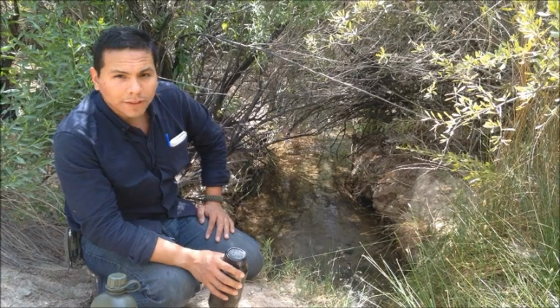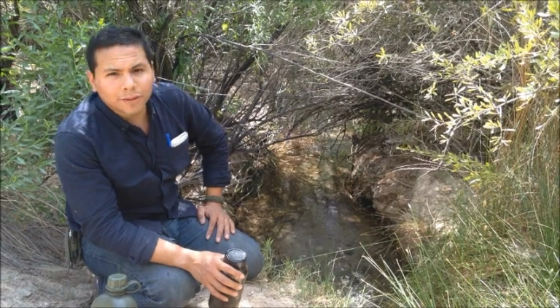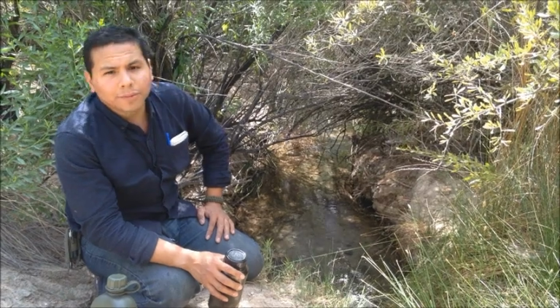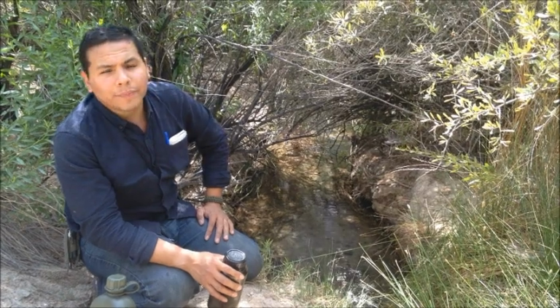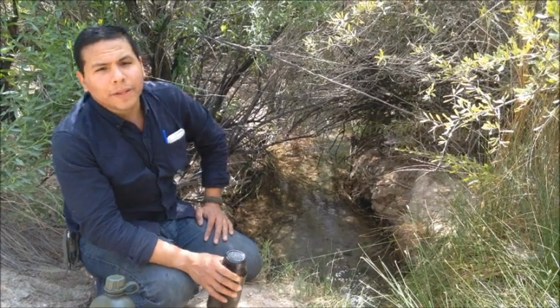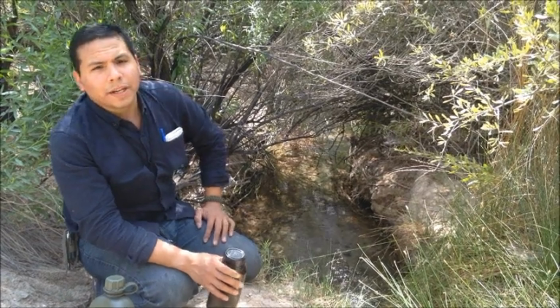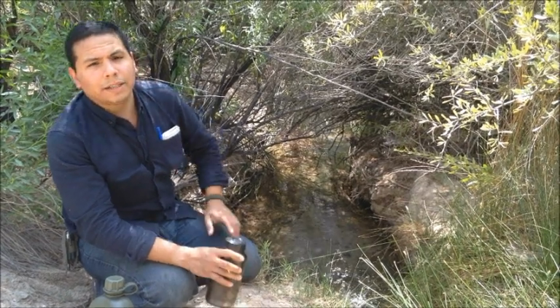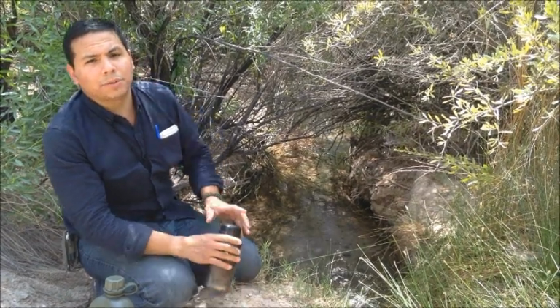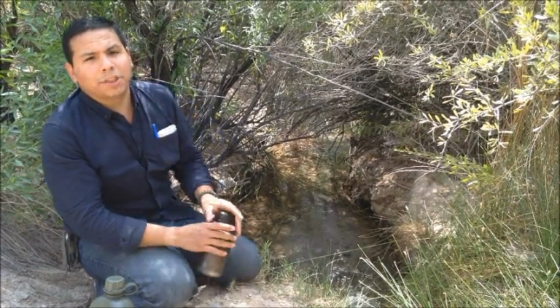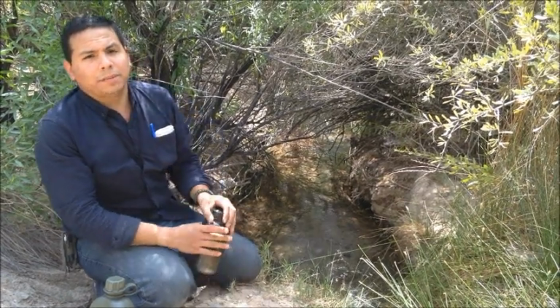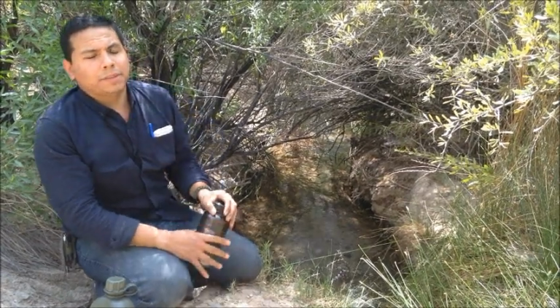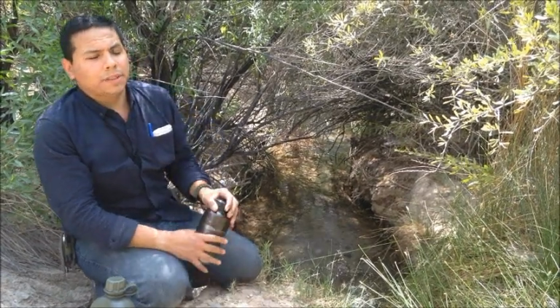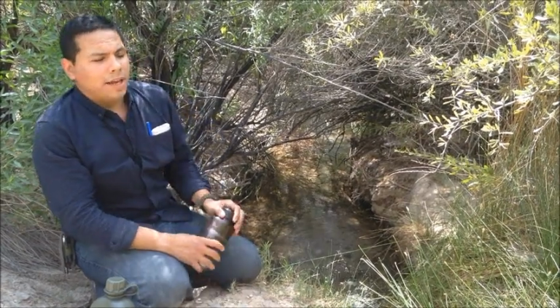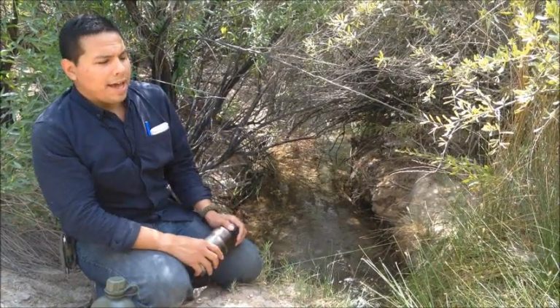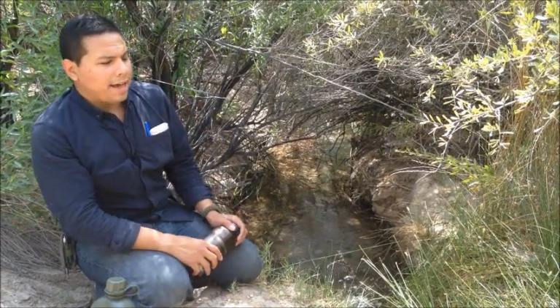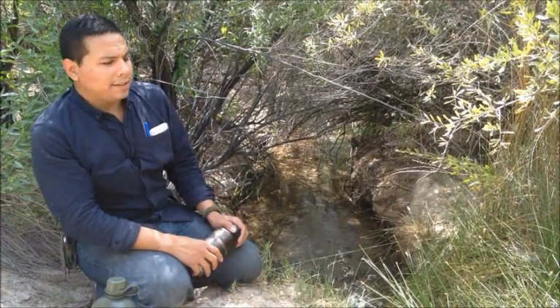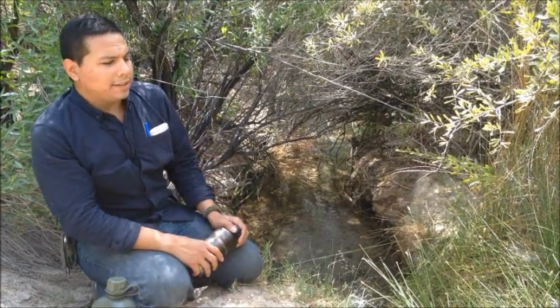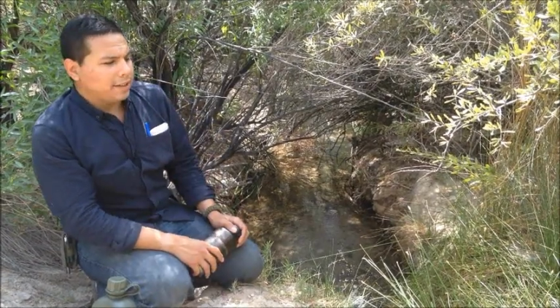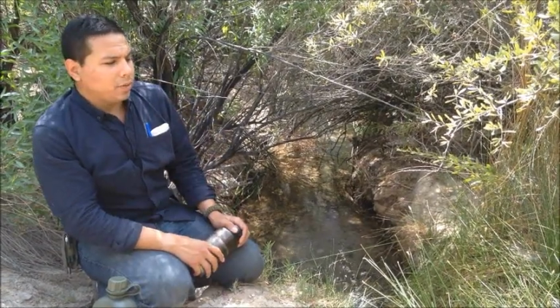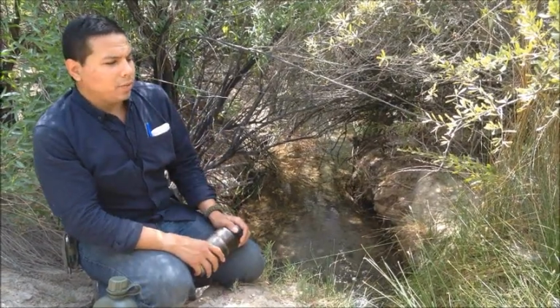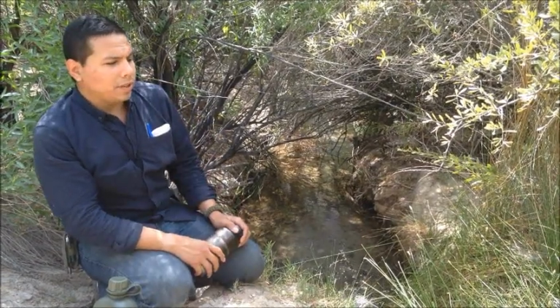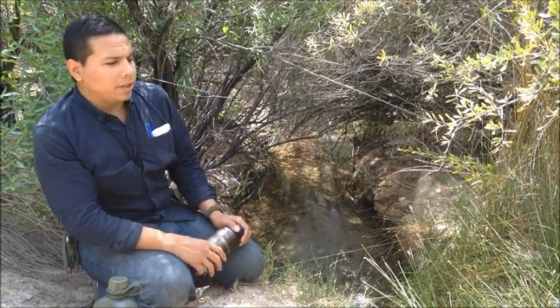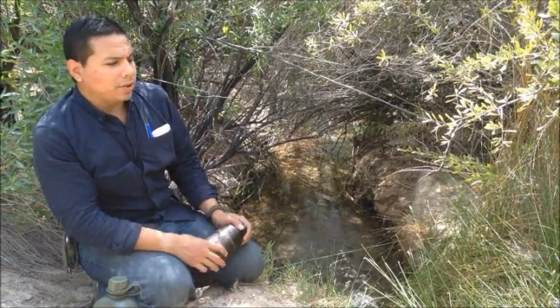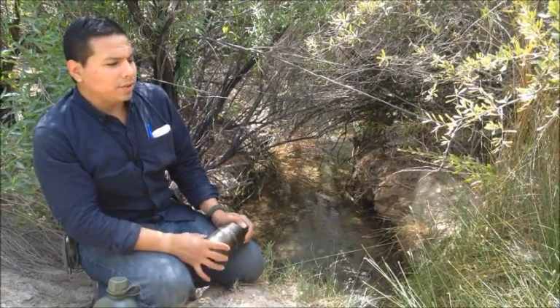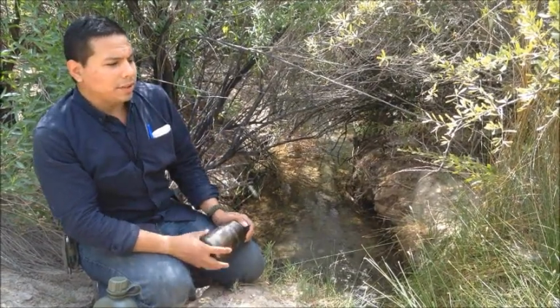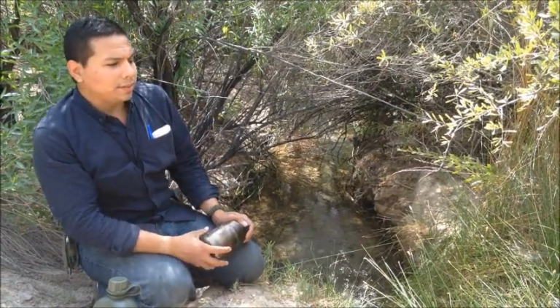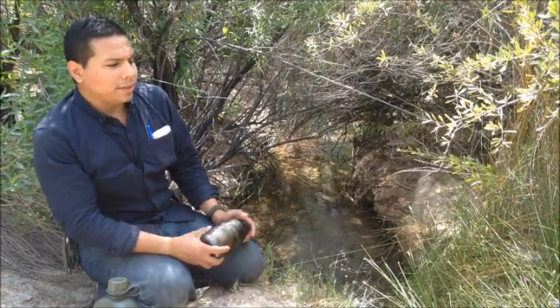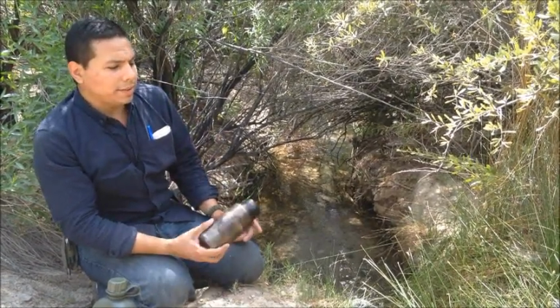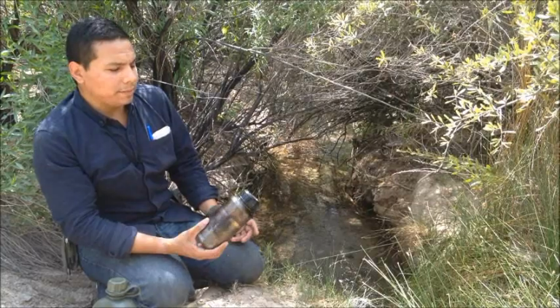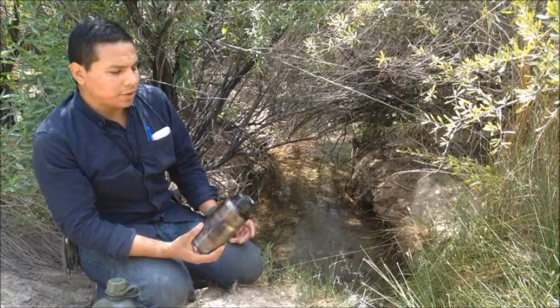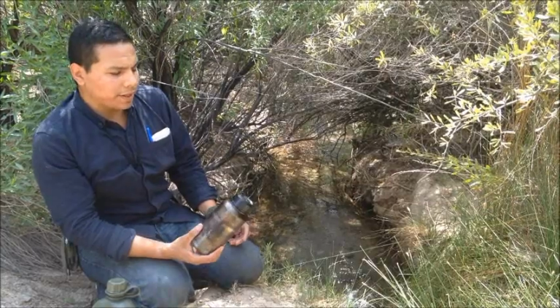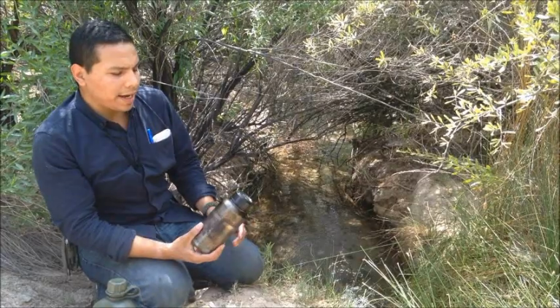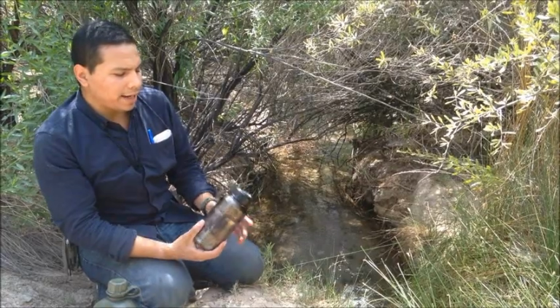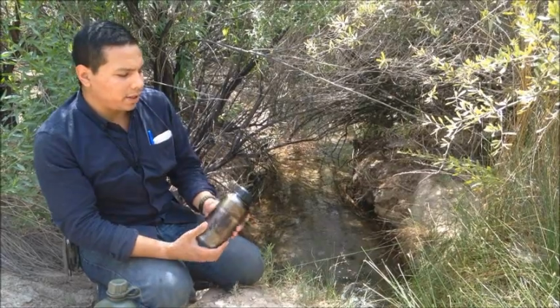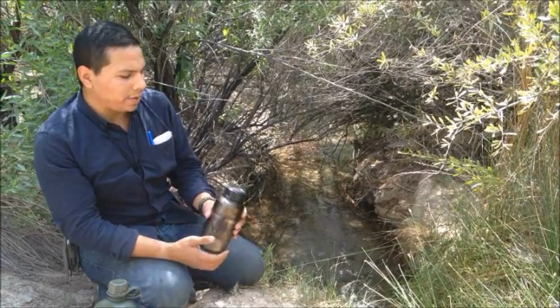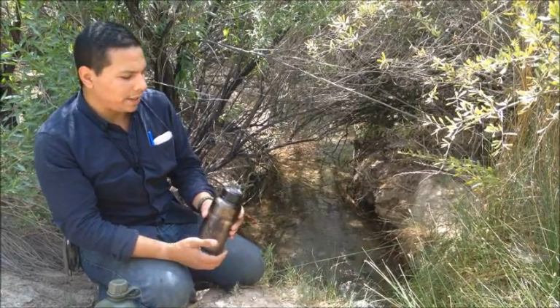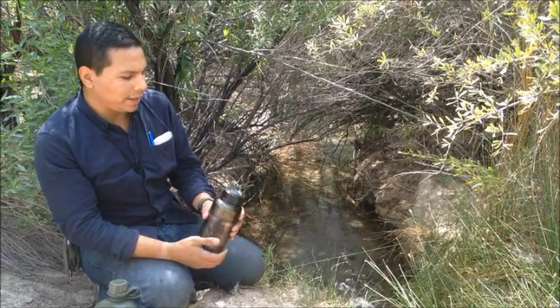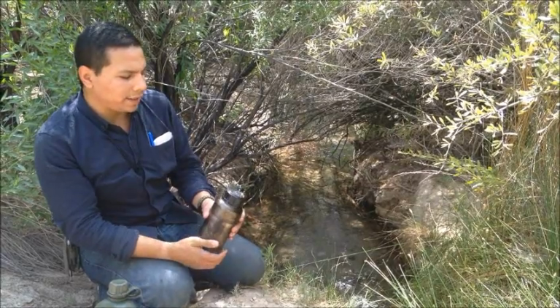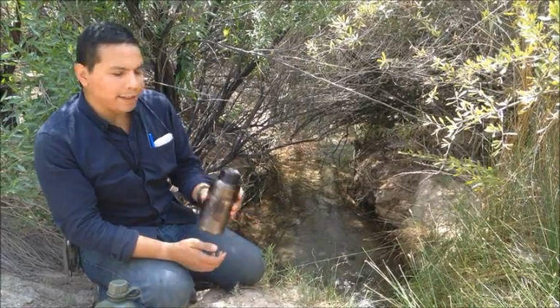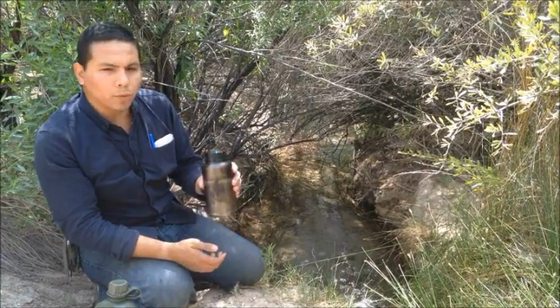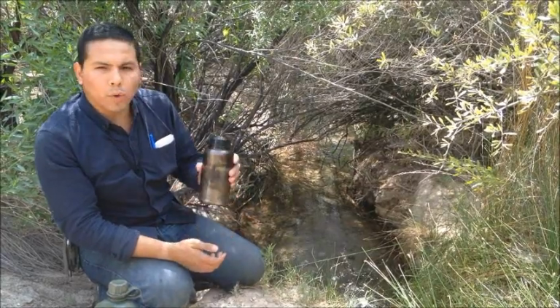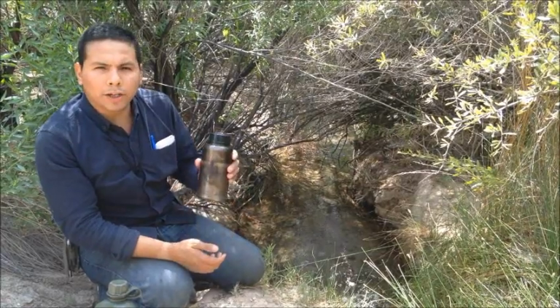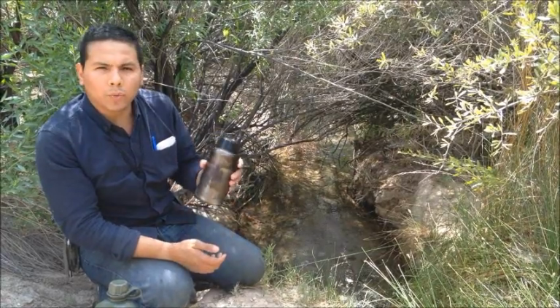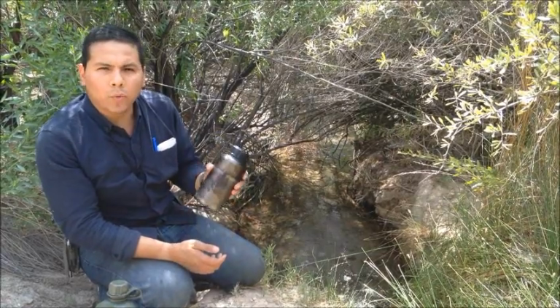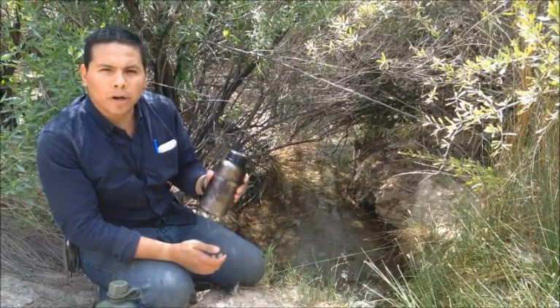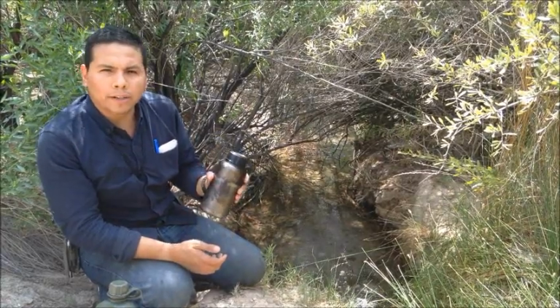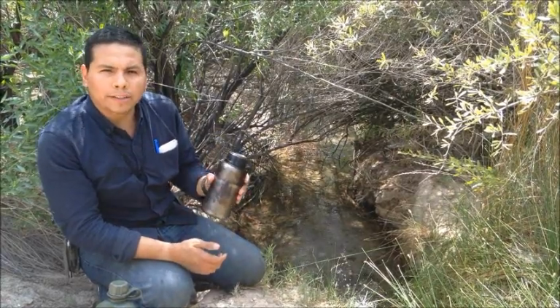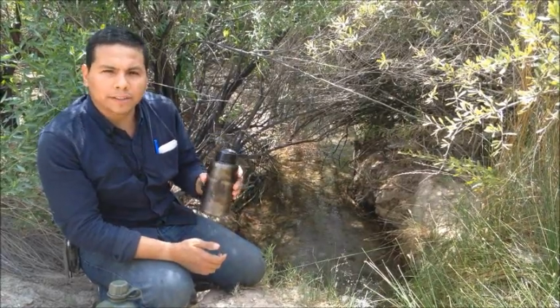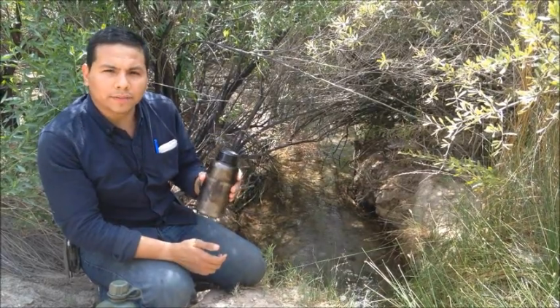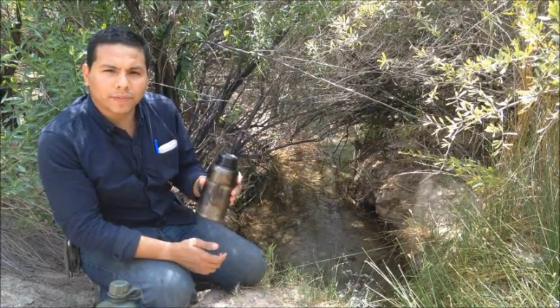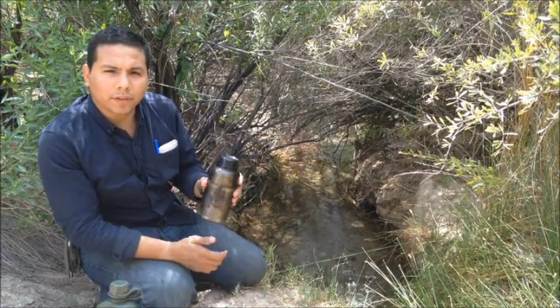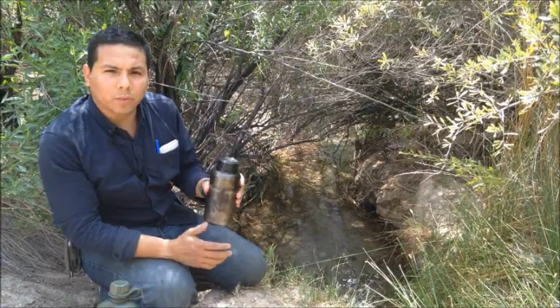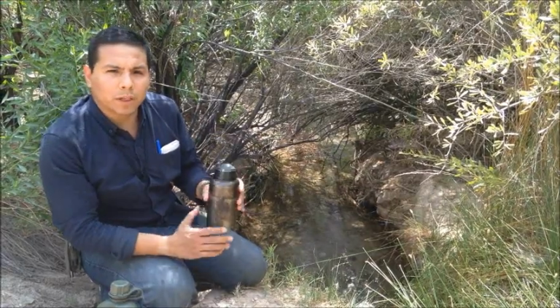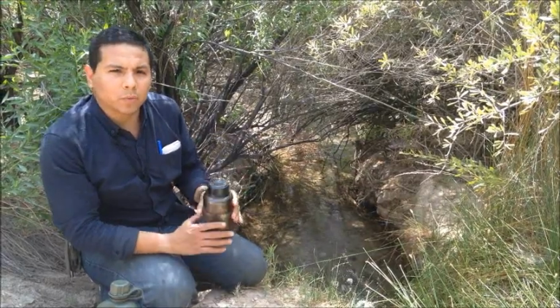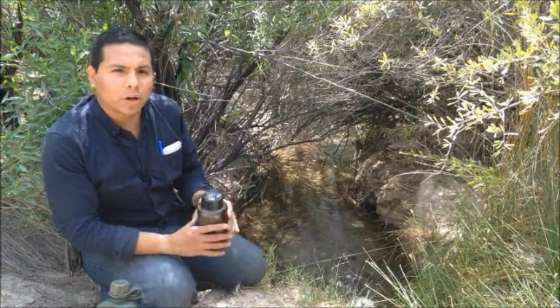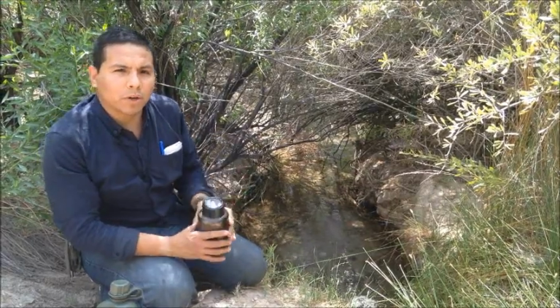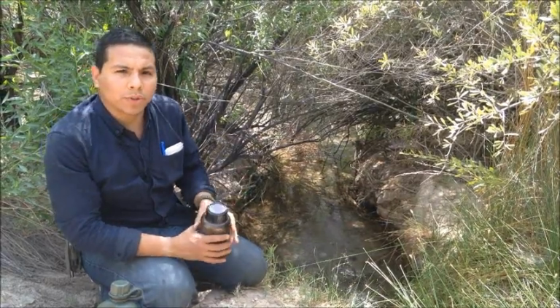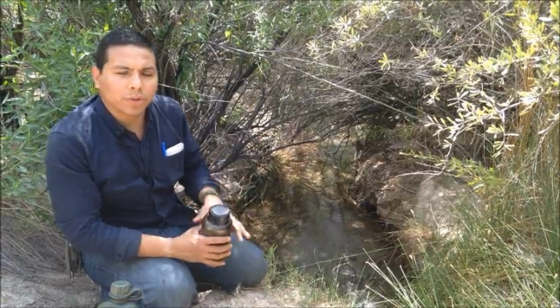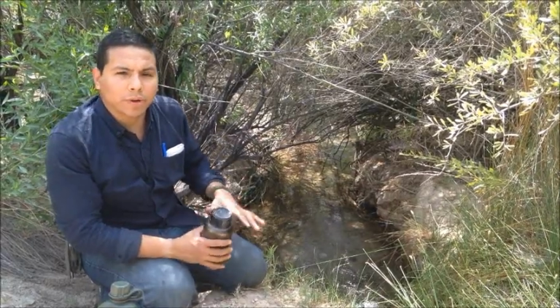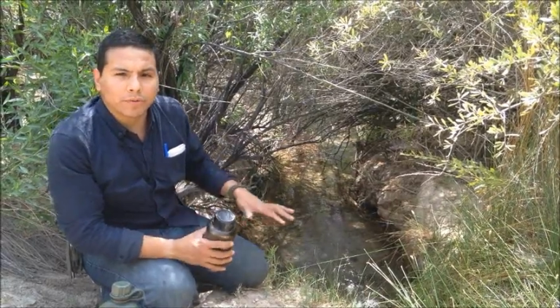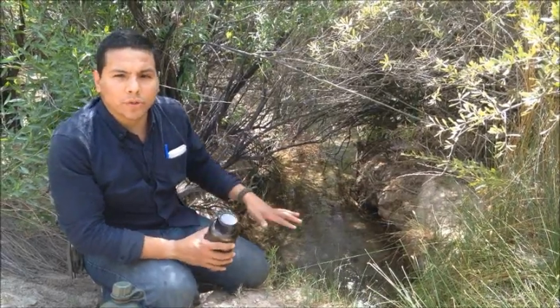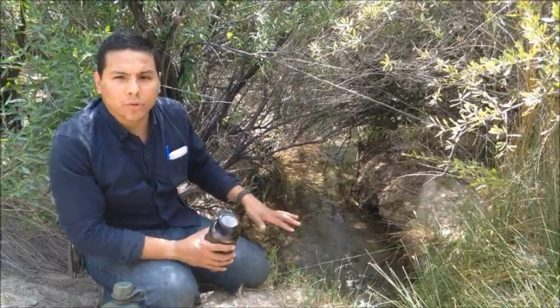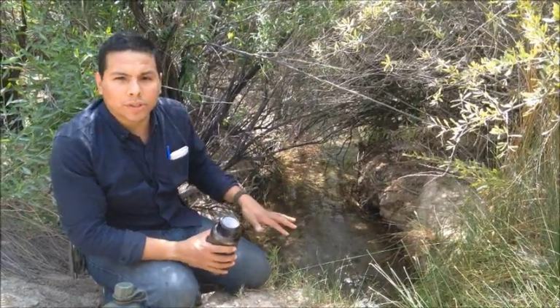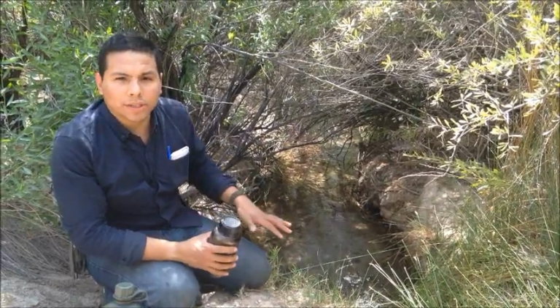Hello, I'm James, and today I'm going to demonstrate how to go ahead and clean and disinfect wild water when you're outdoors.